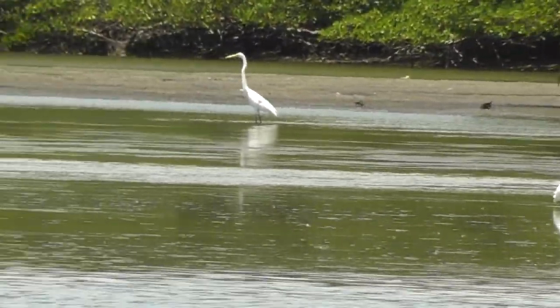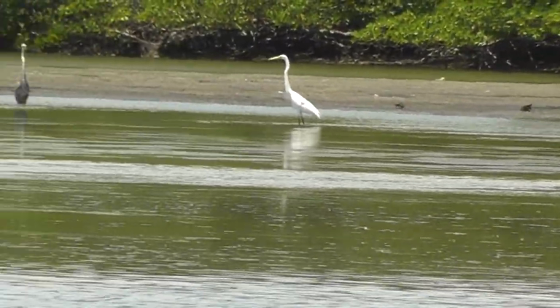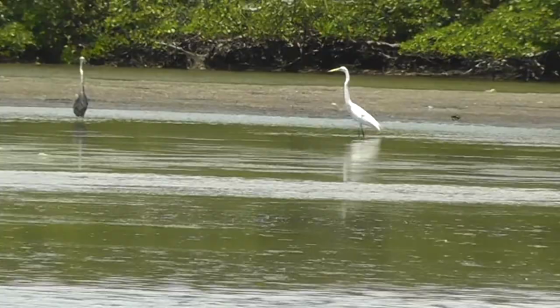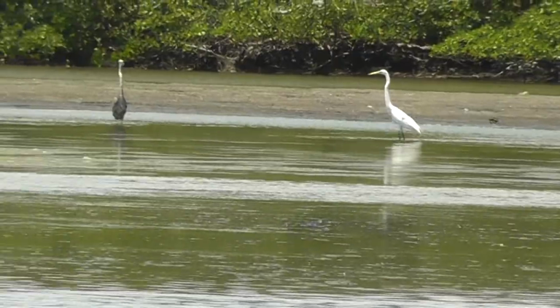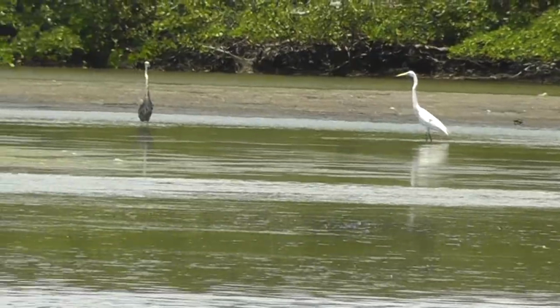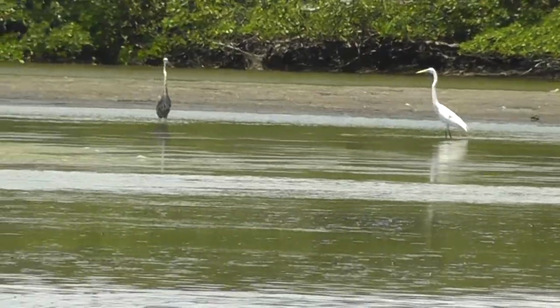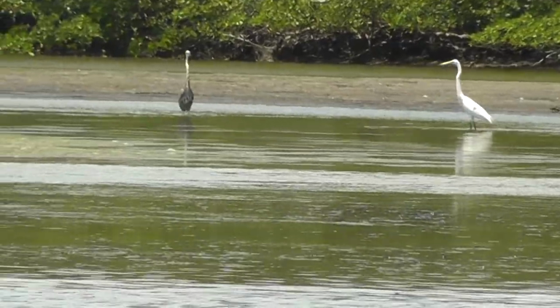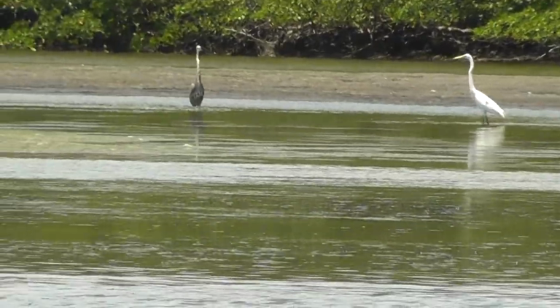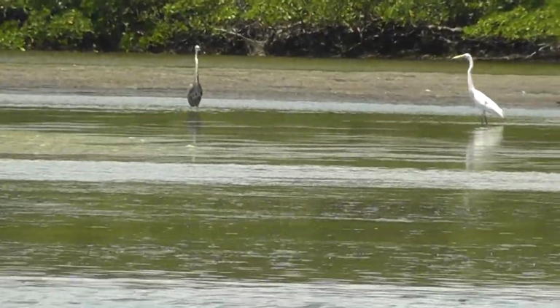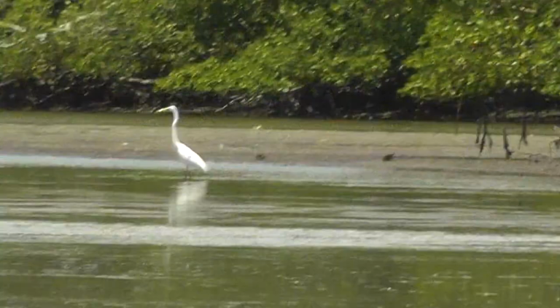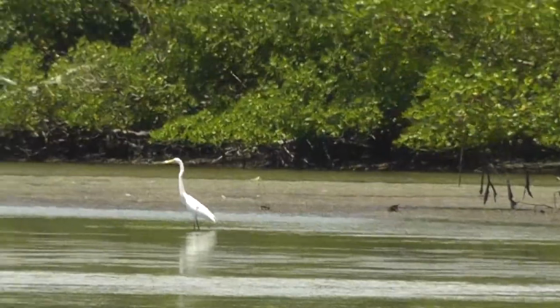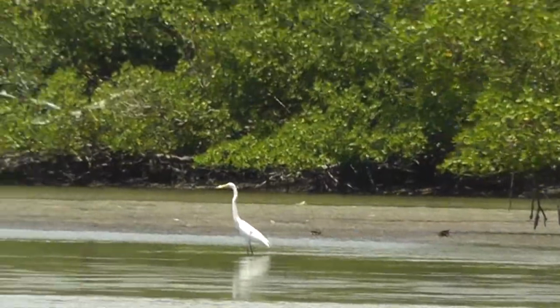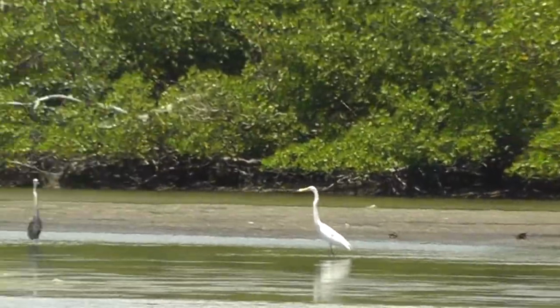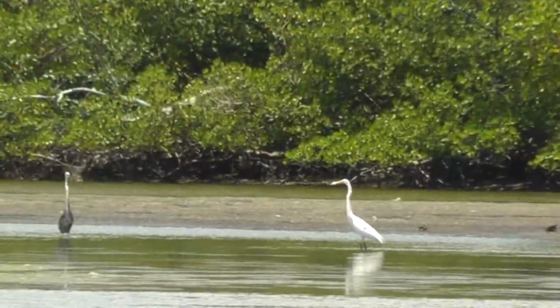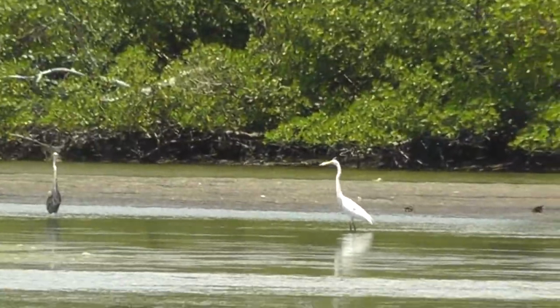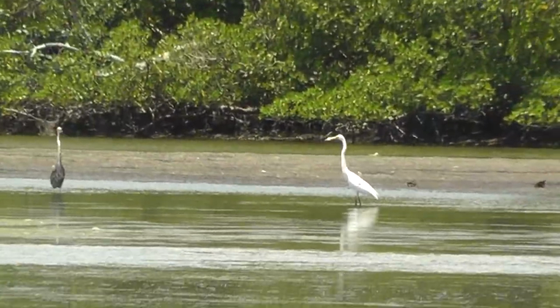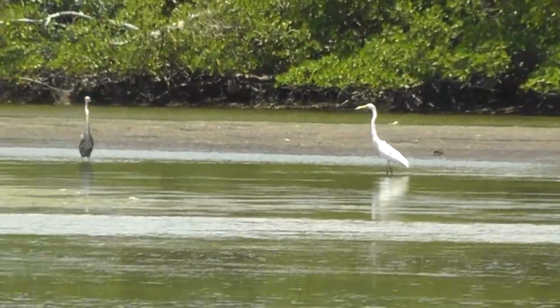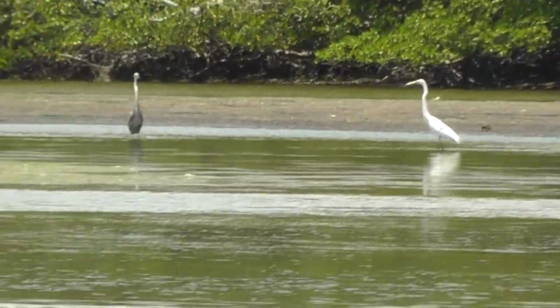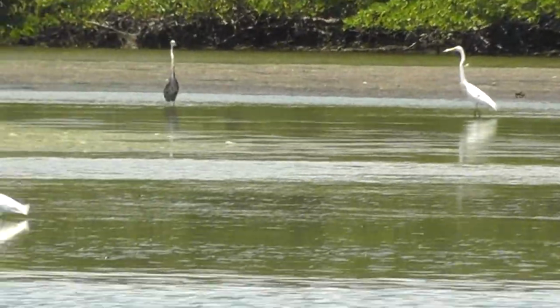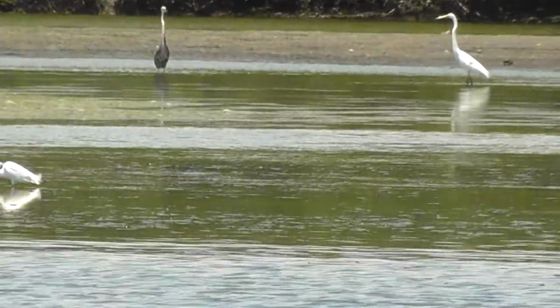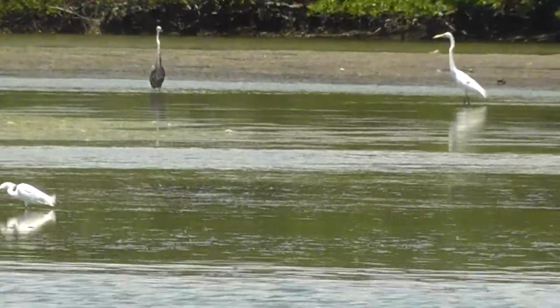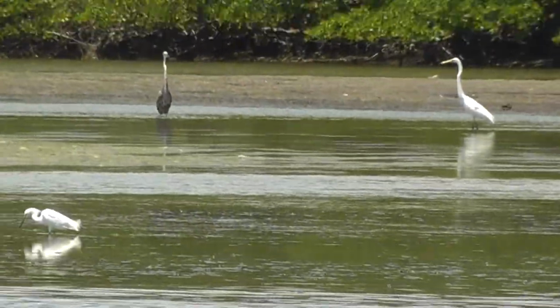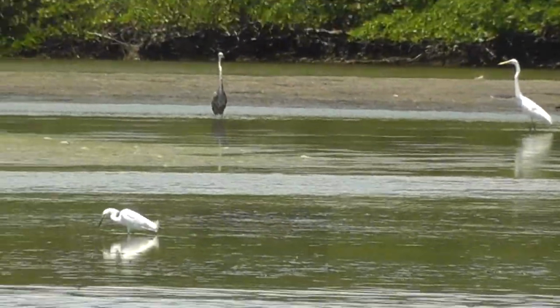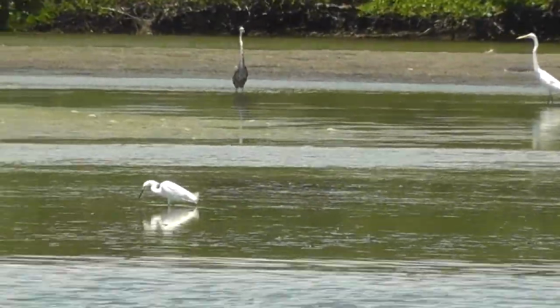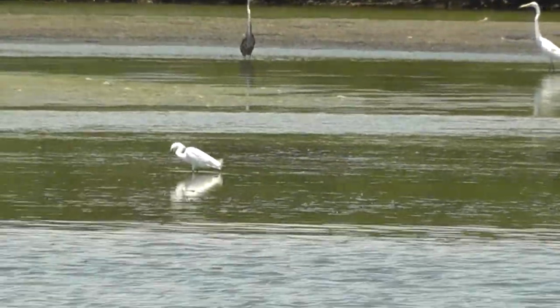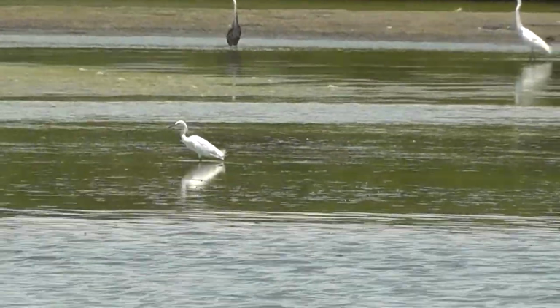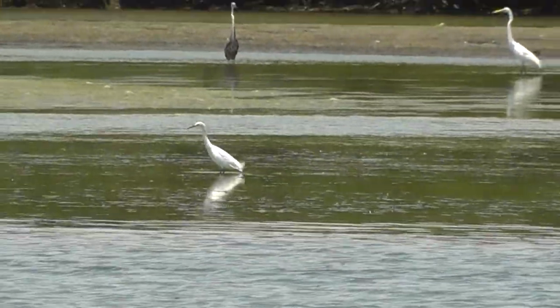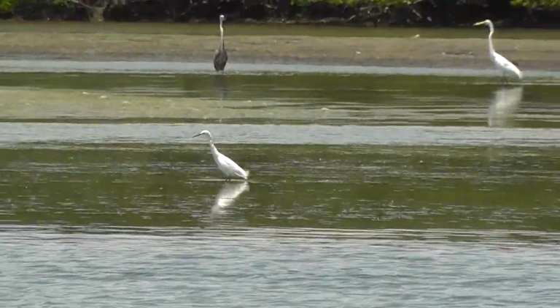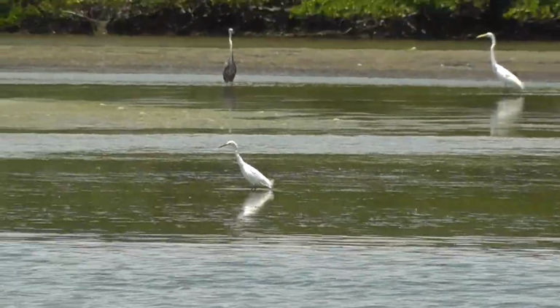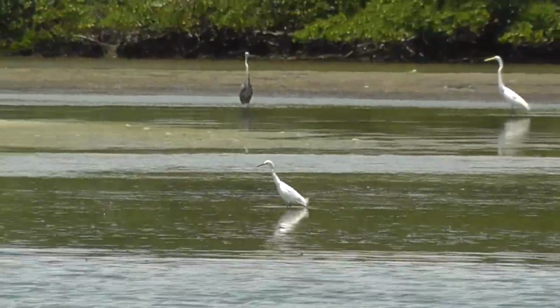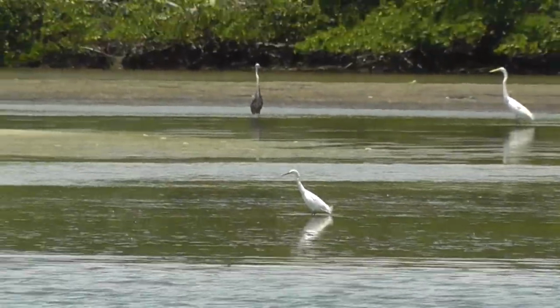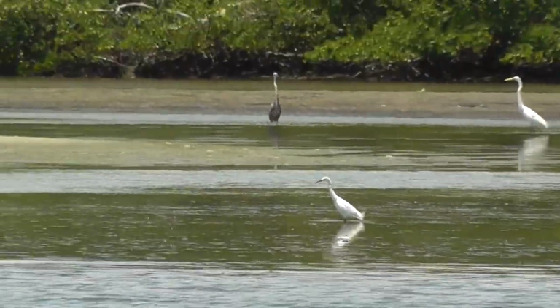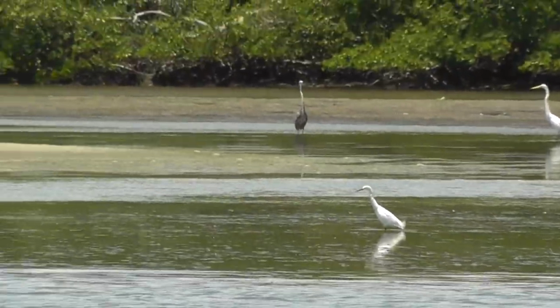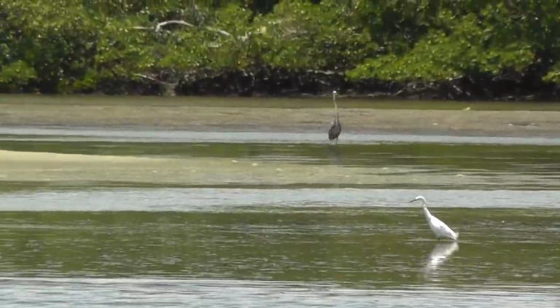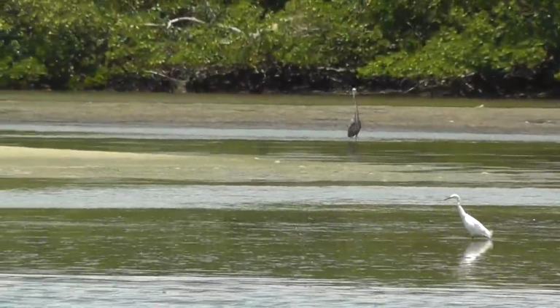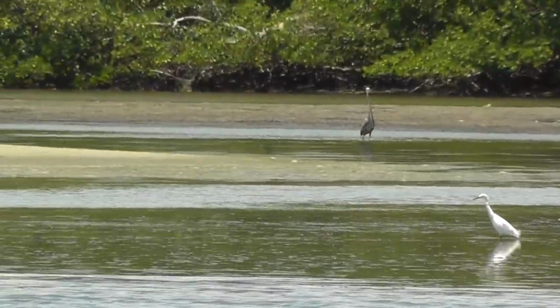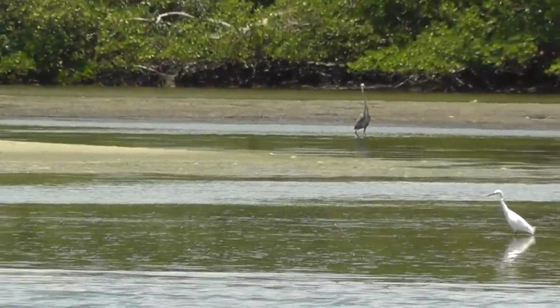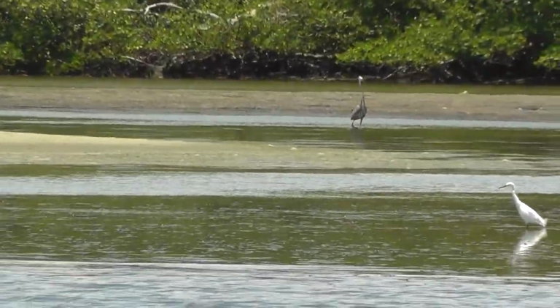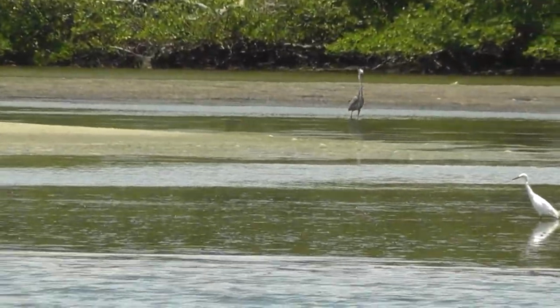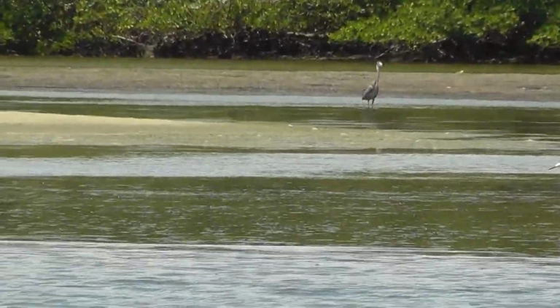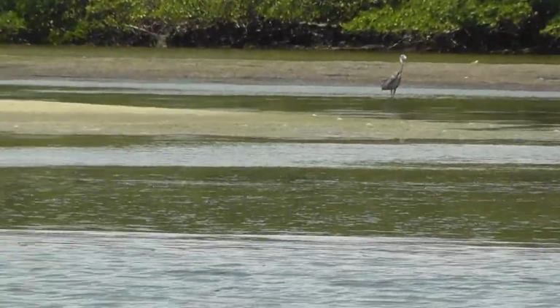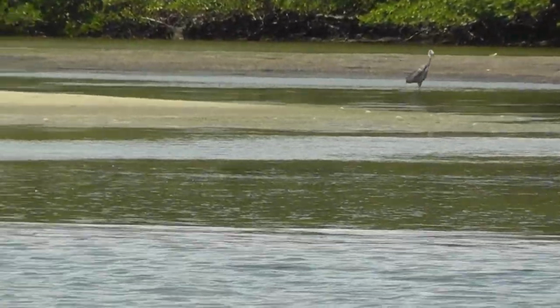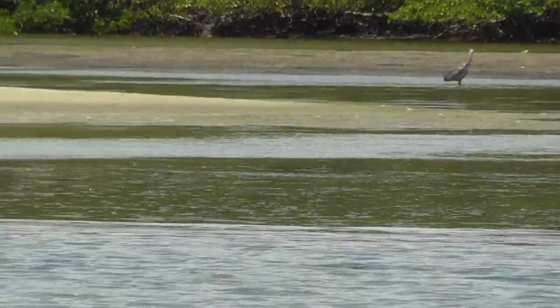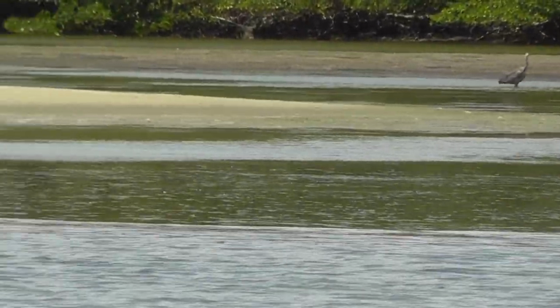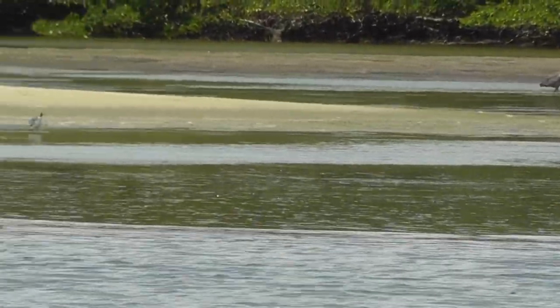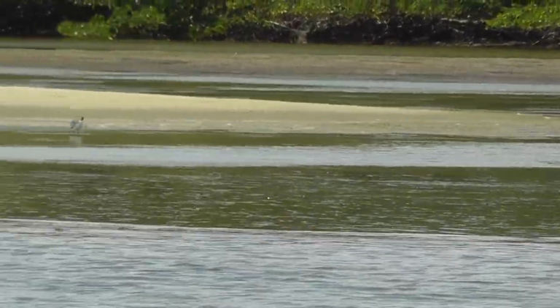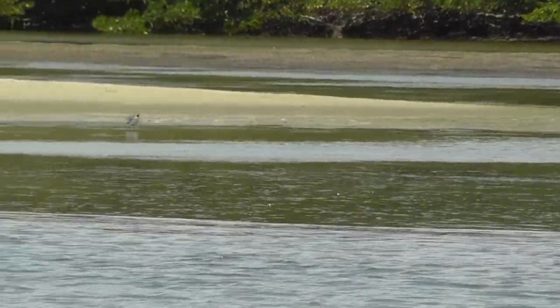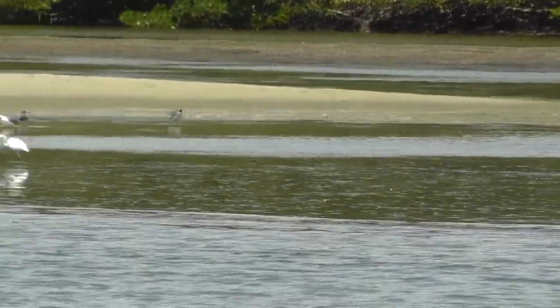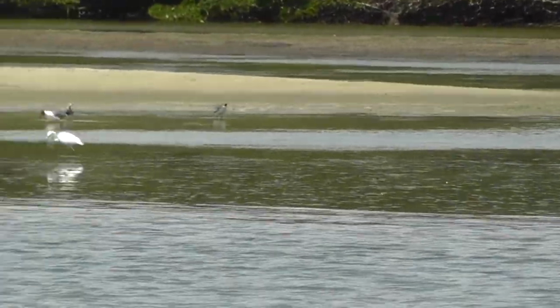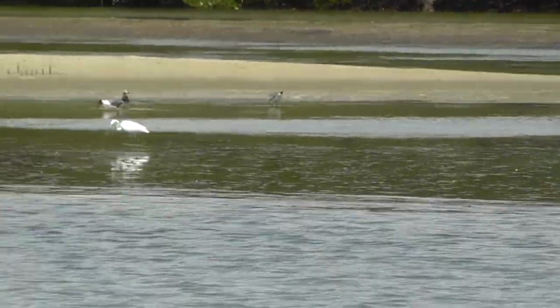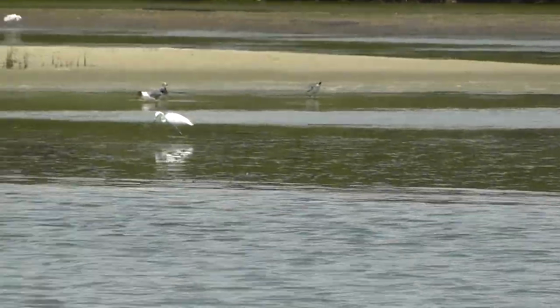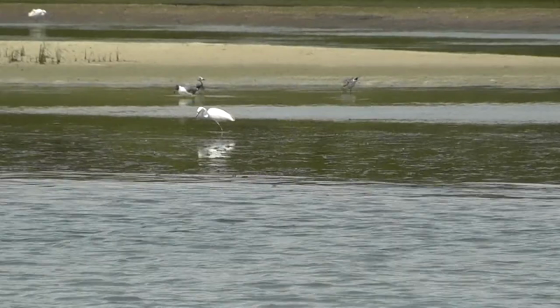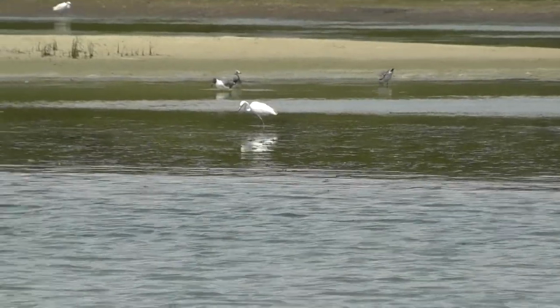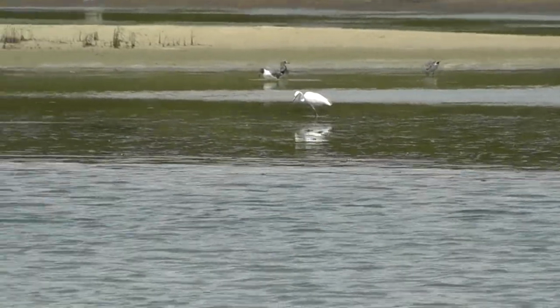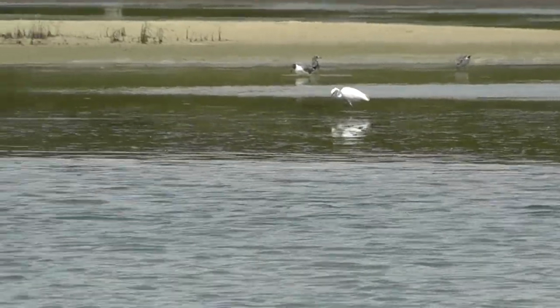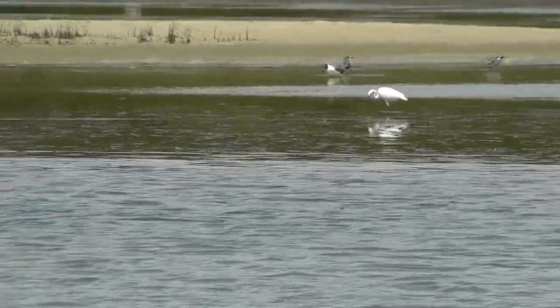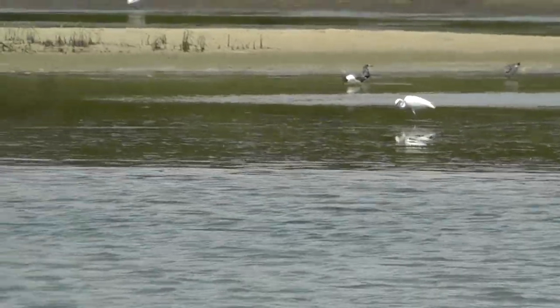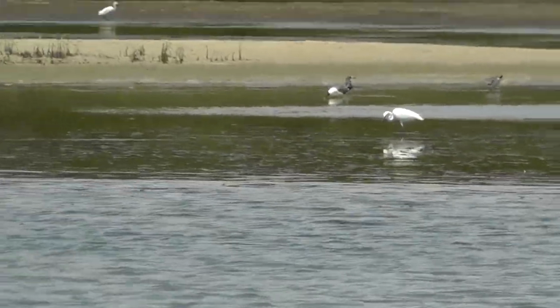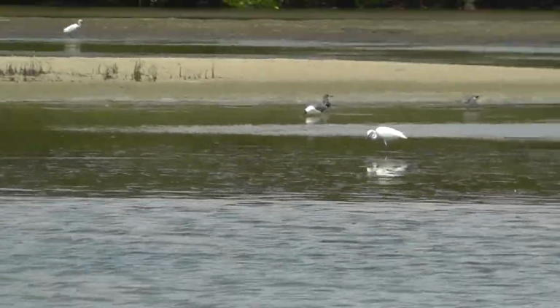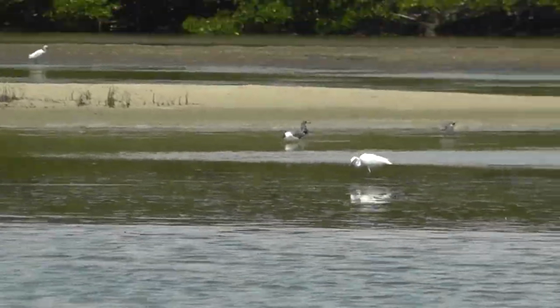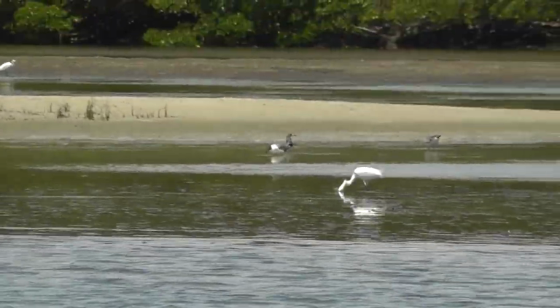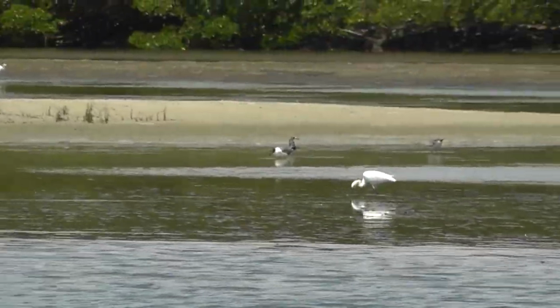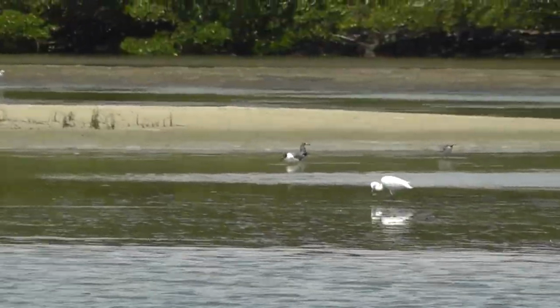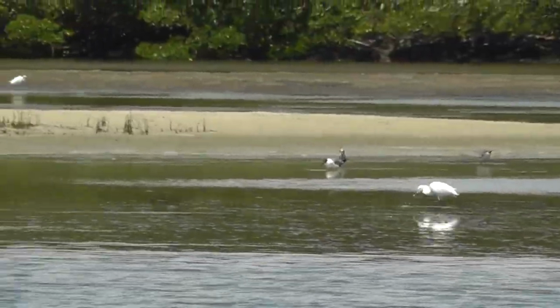Most species of waders prefer very wet habitats, but some, especially cranes, are found in dry areas.